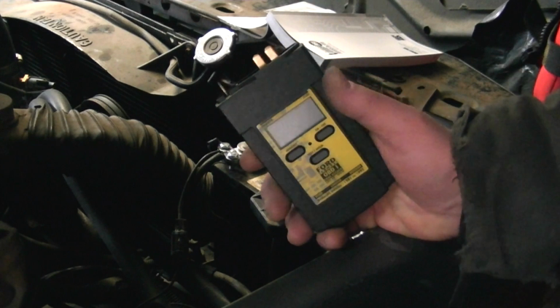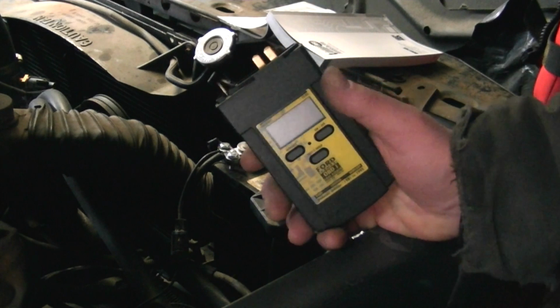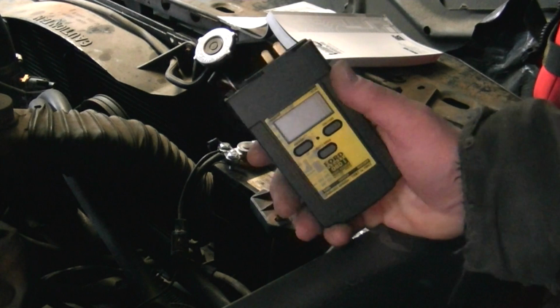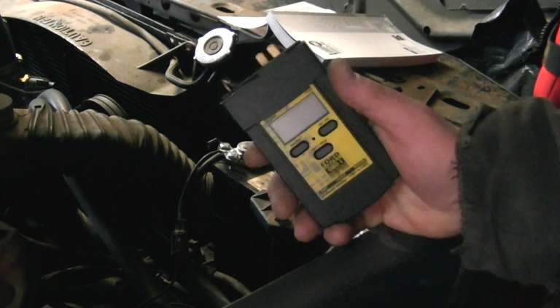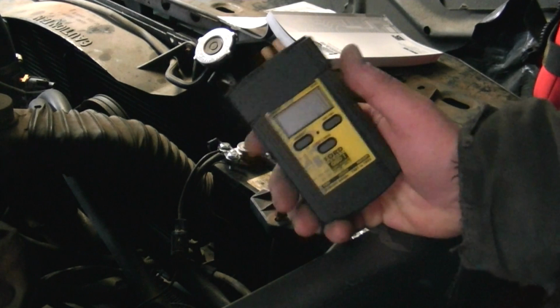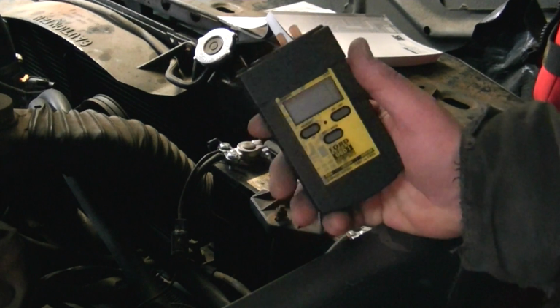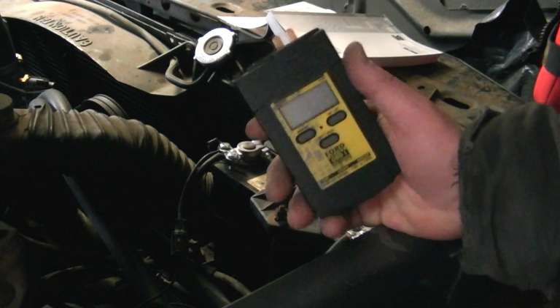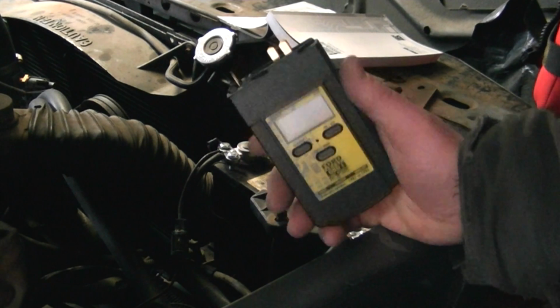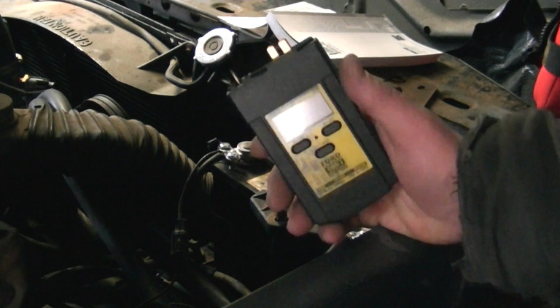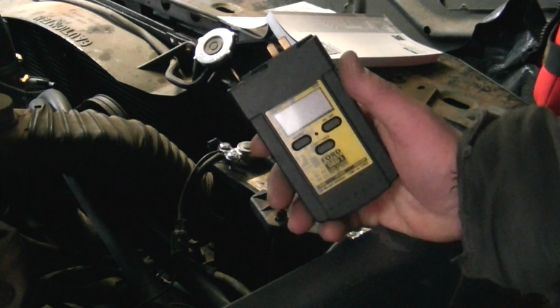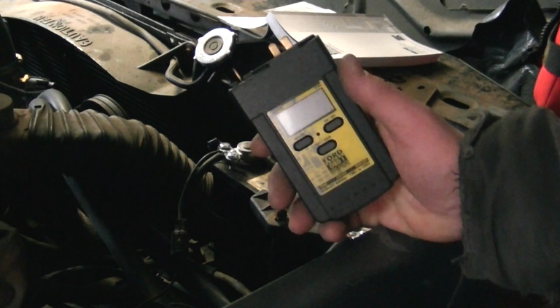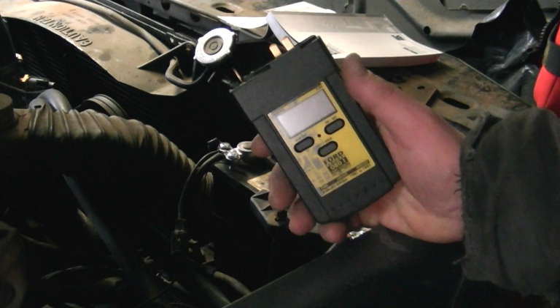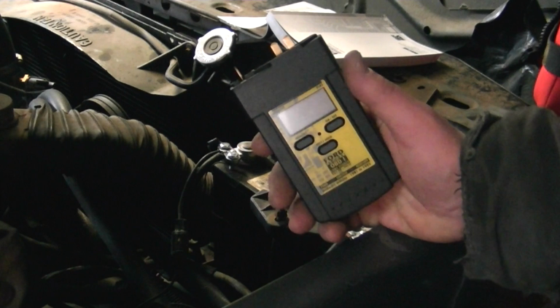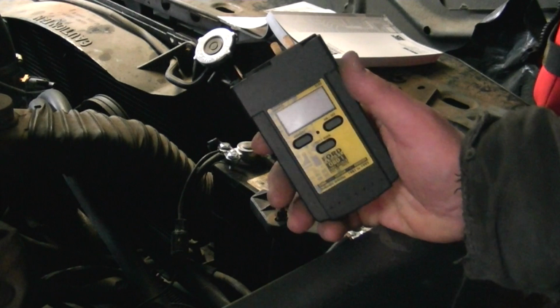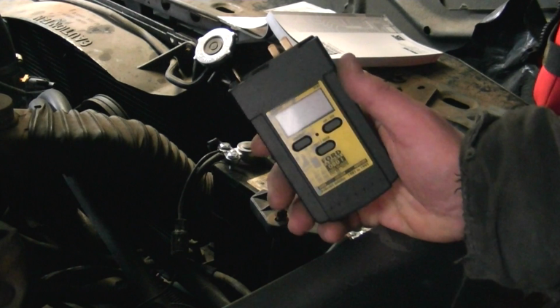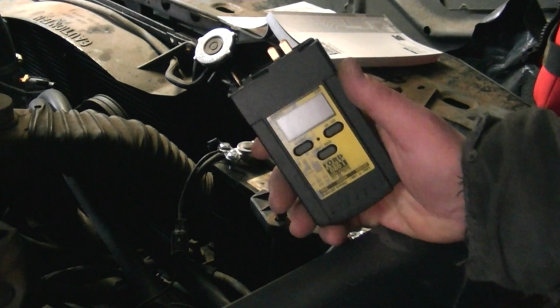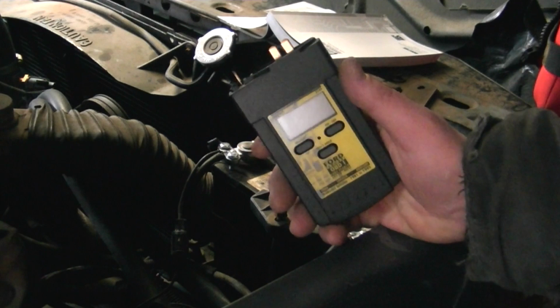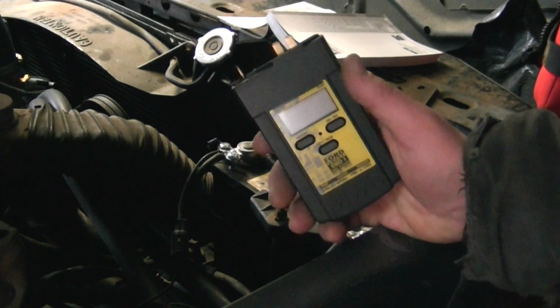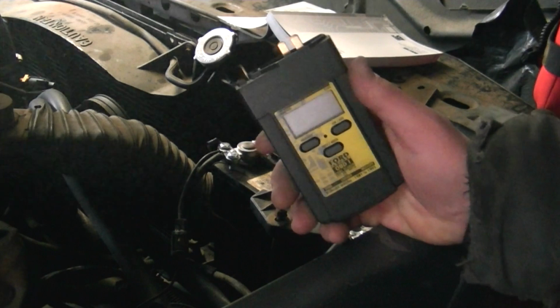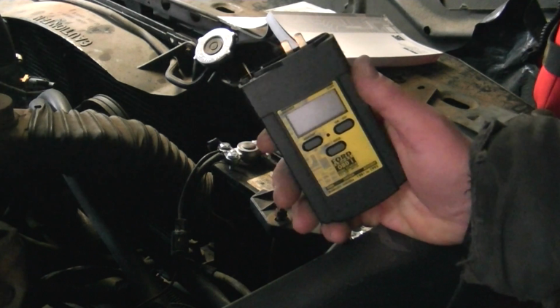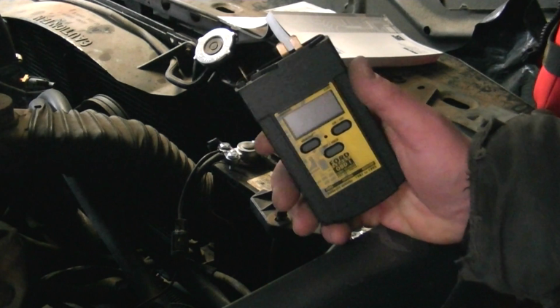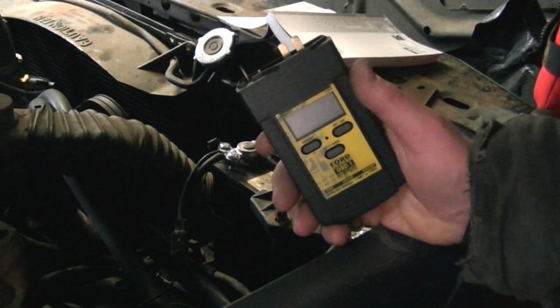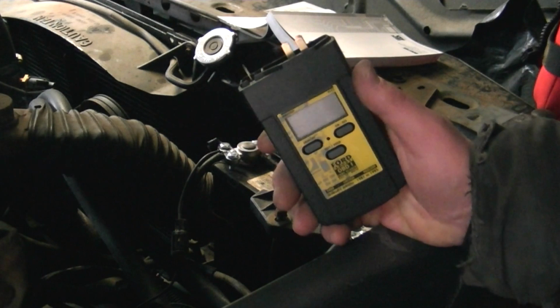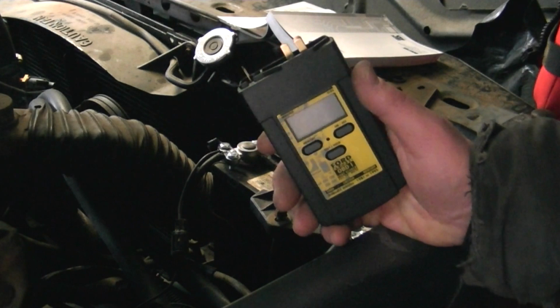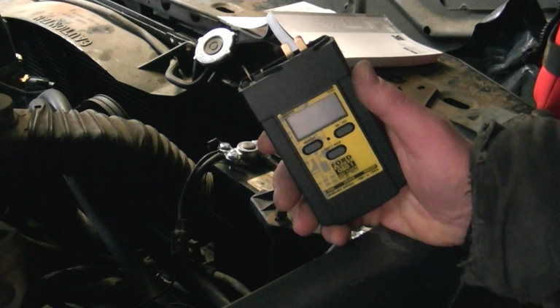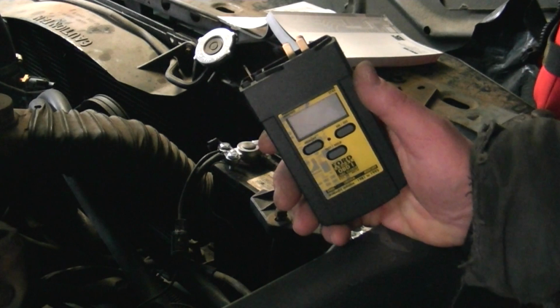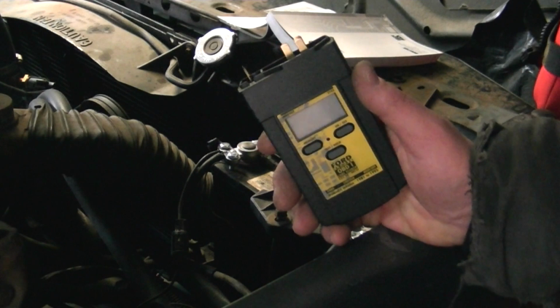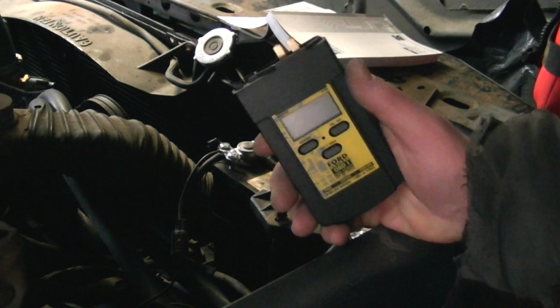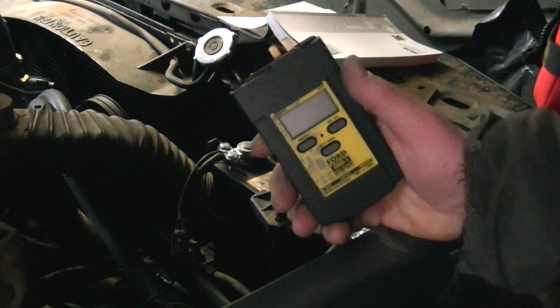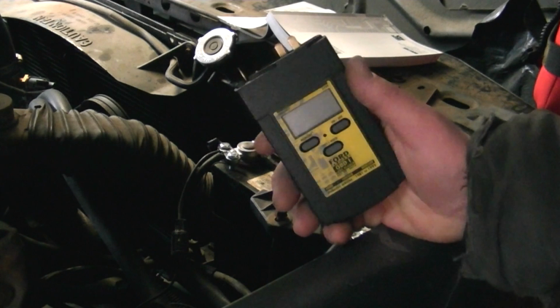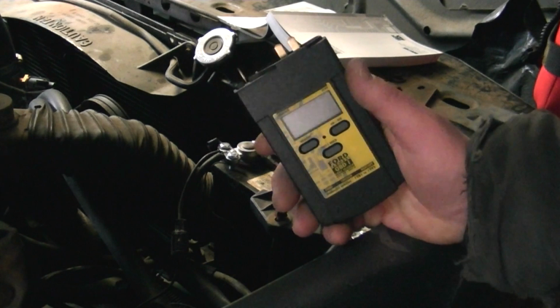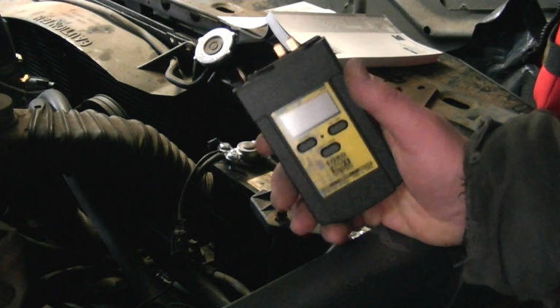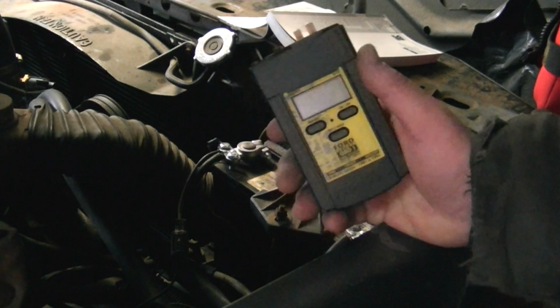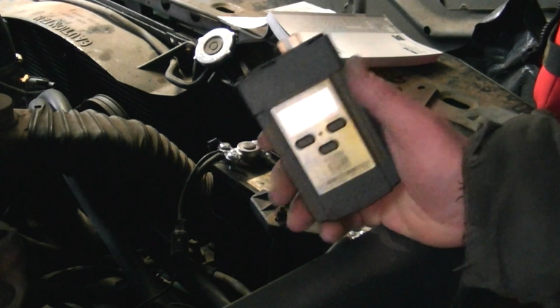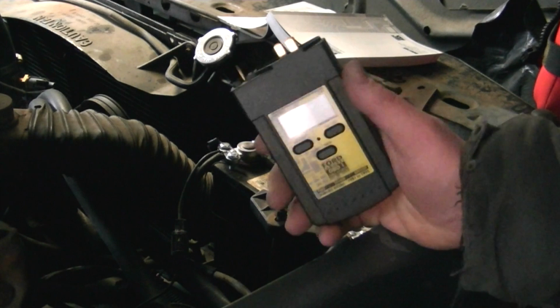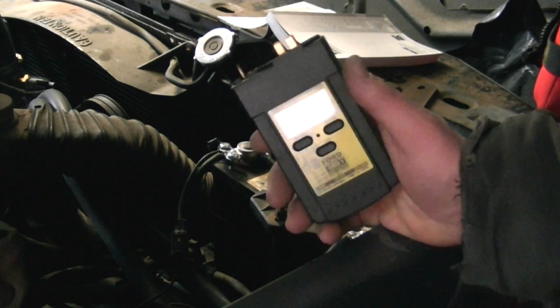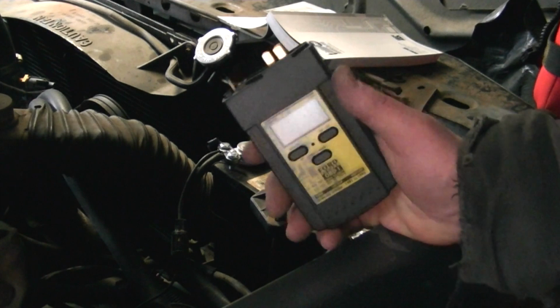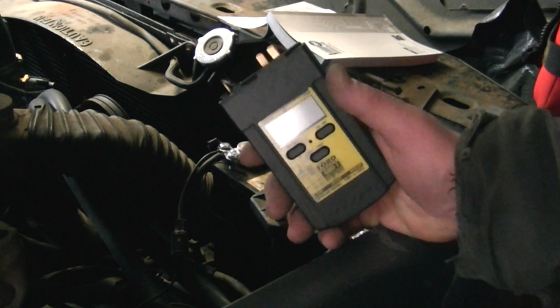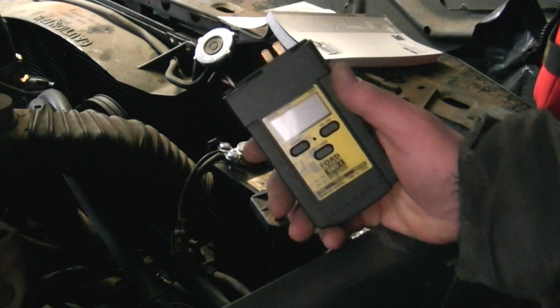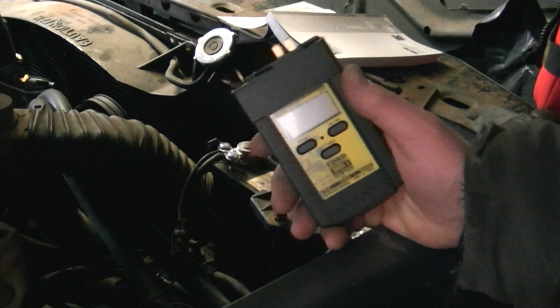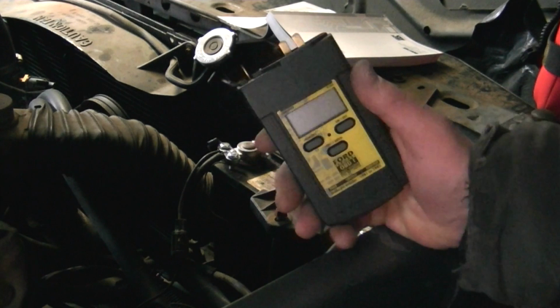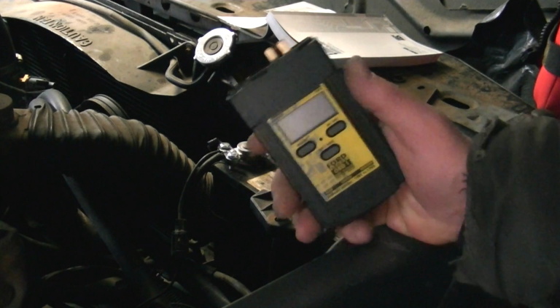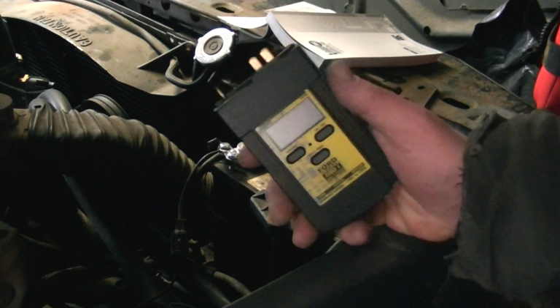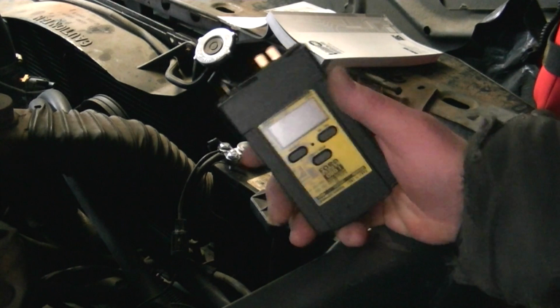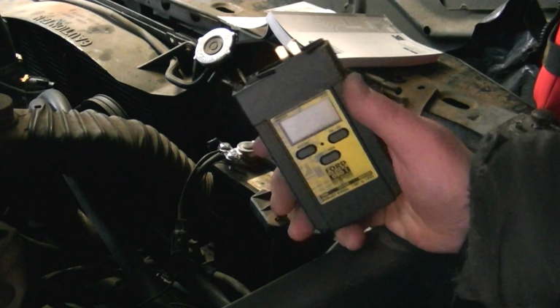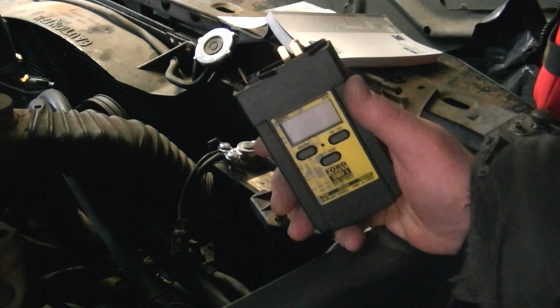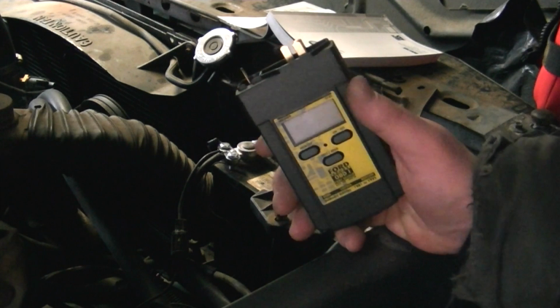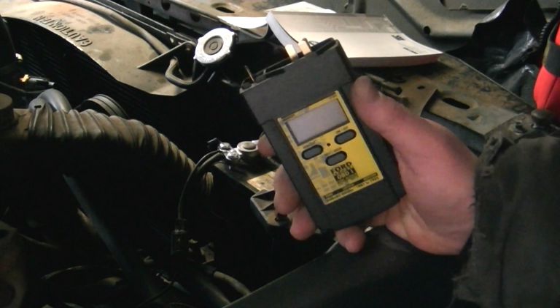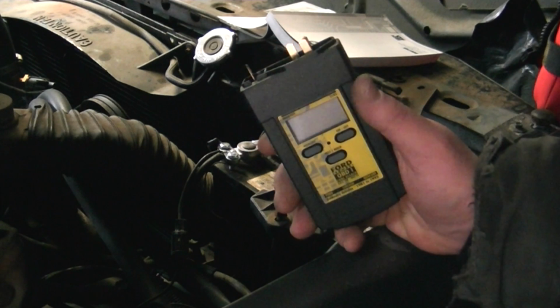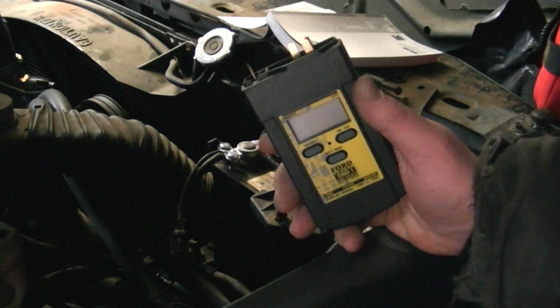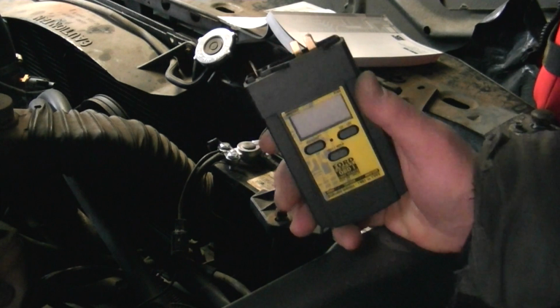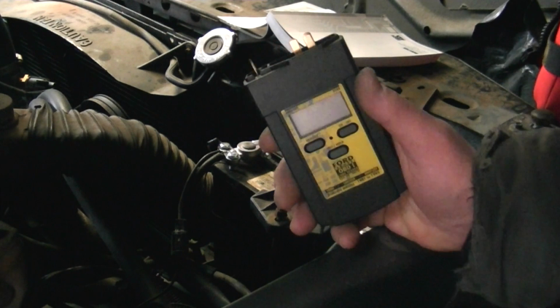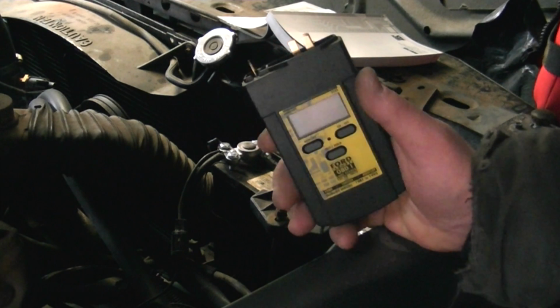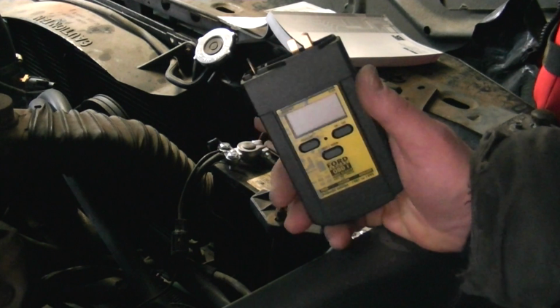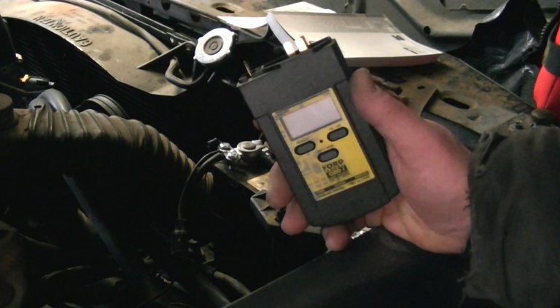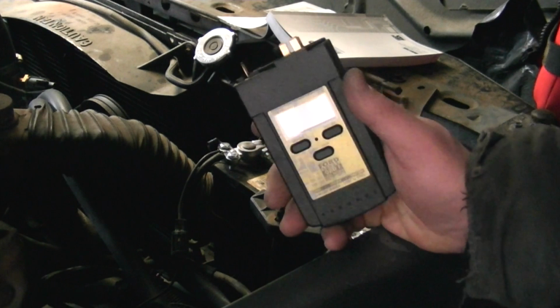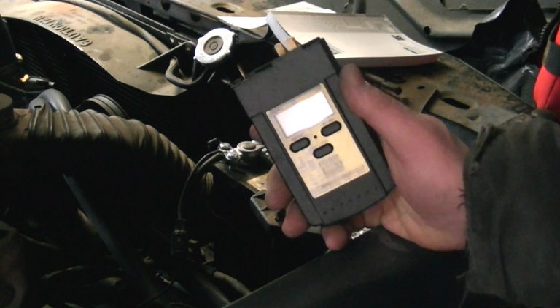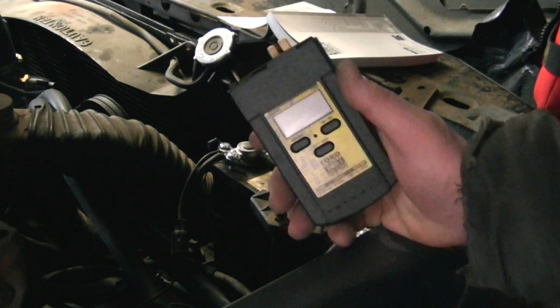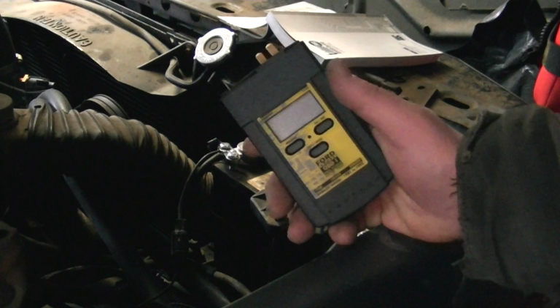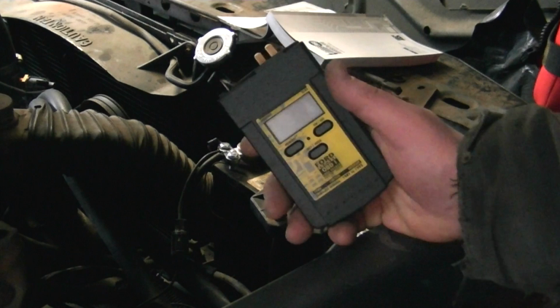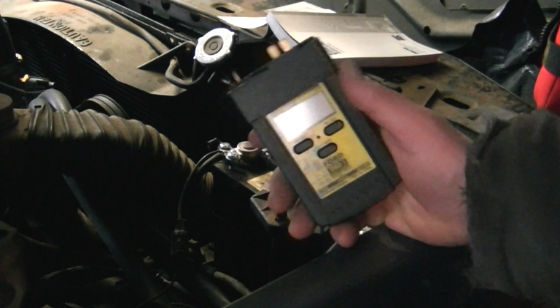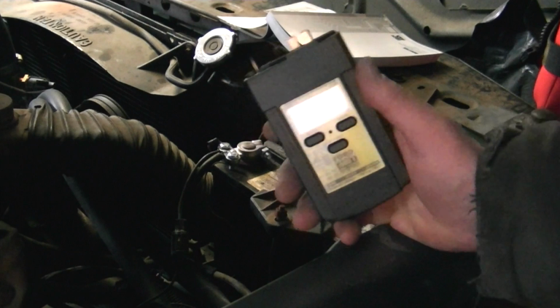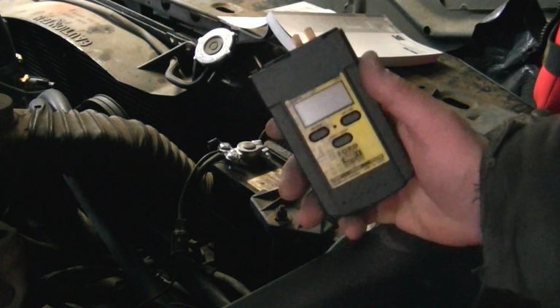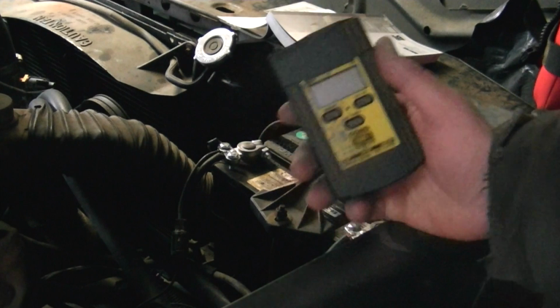It's either no code, no scanner — meaning carbureted with the only computer in your head — or OBD-2.